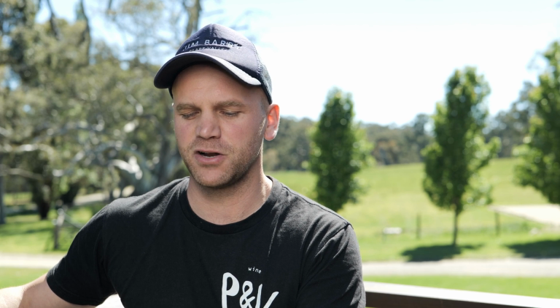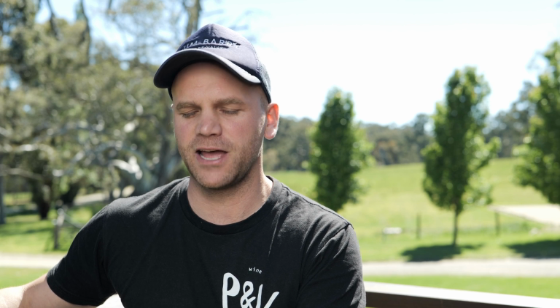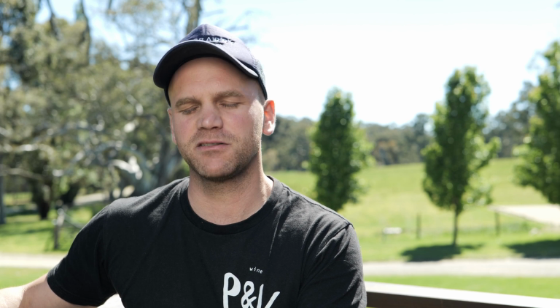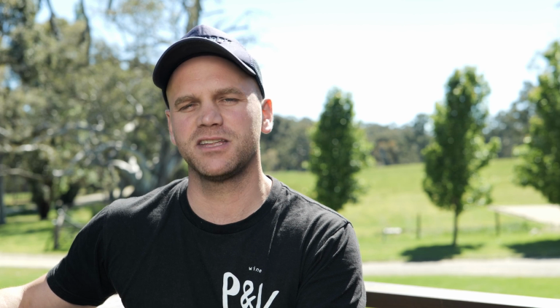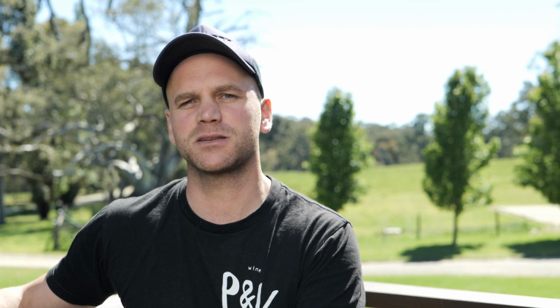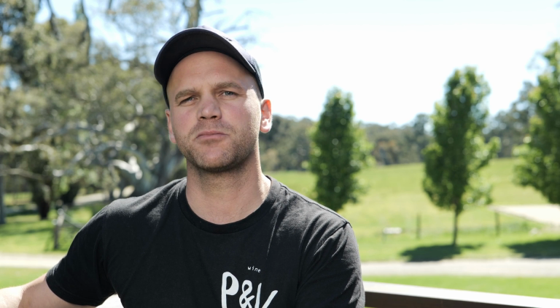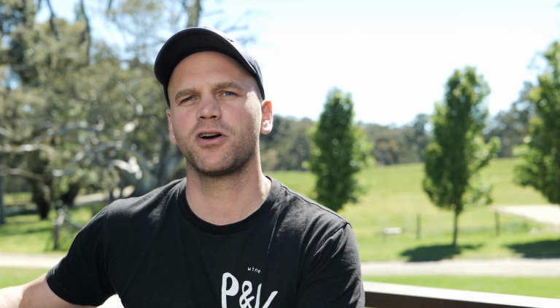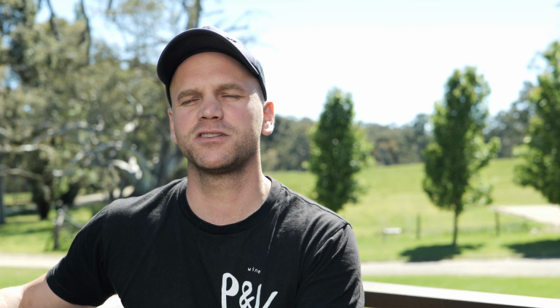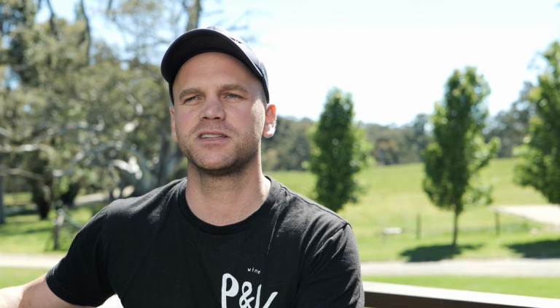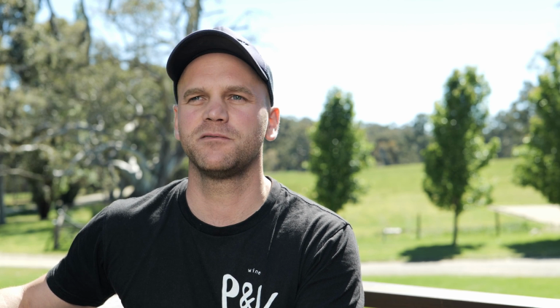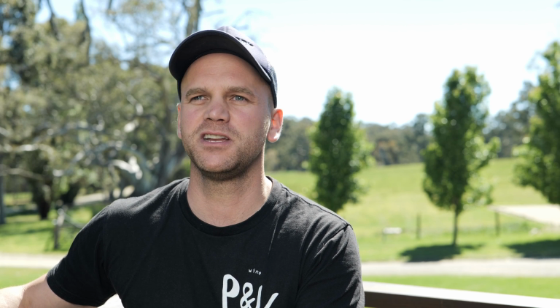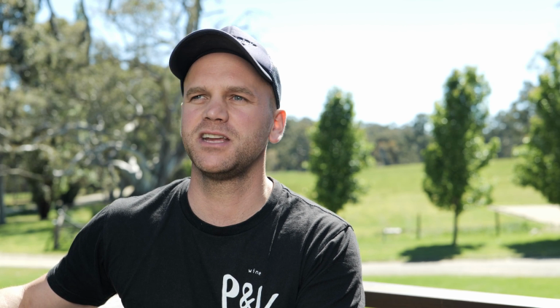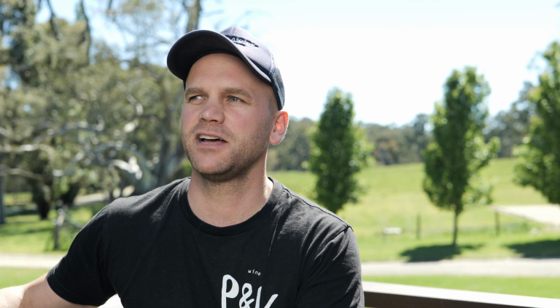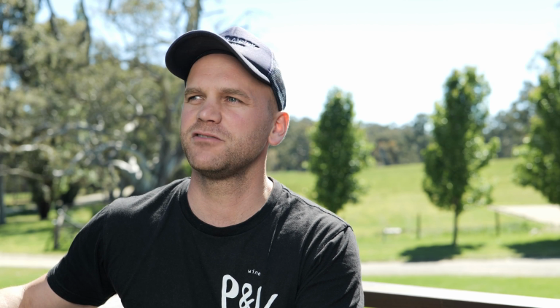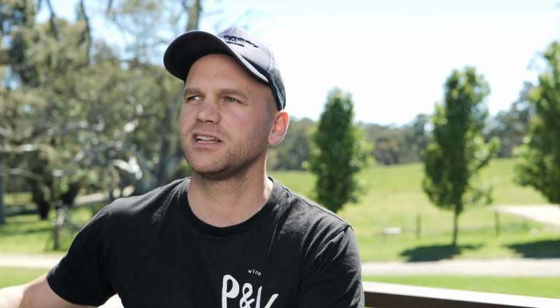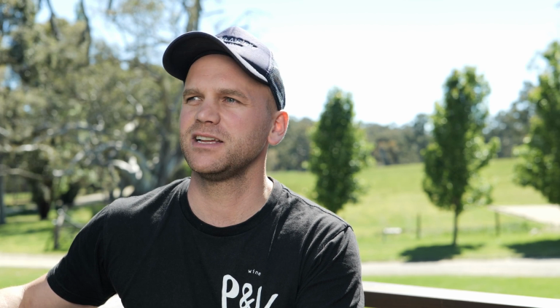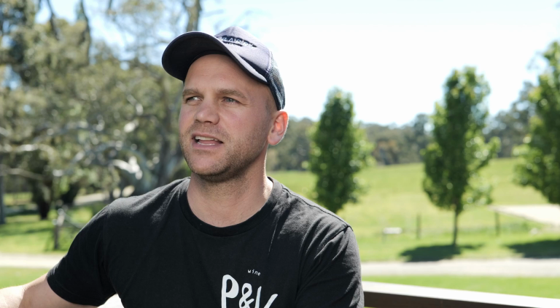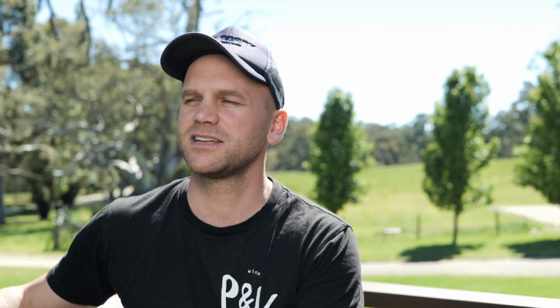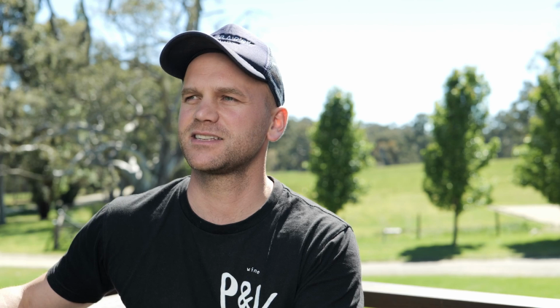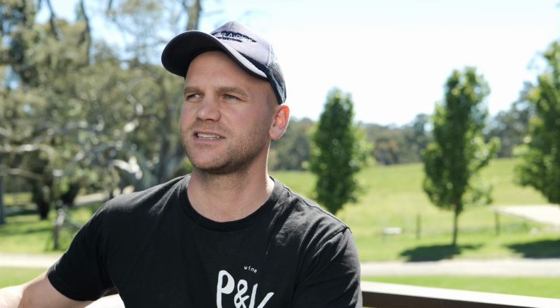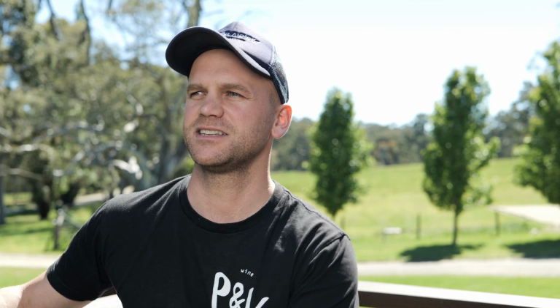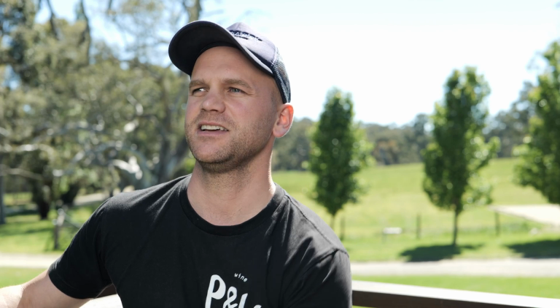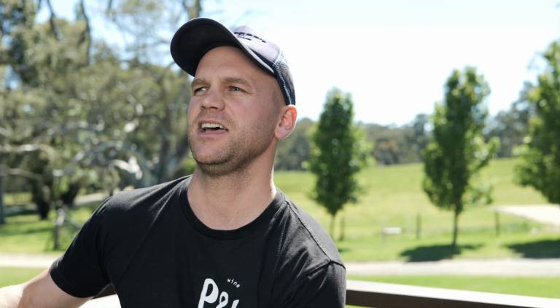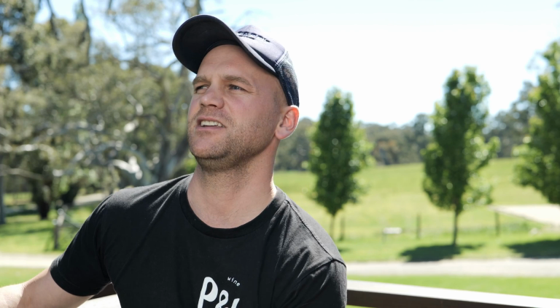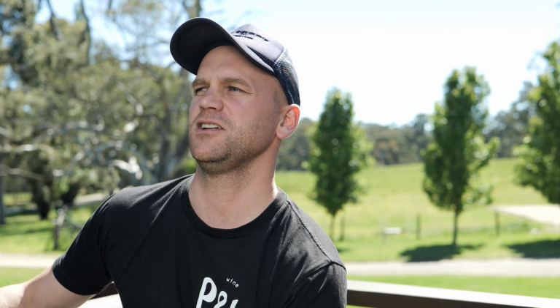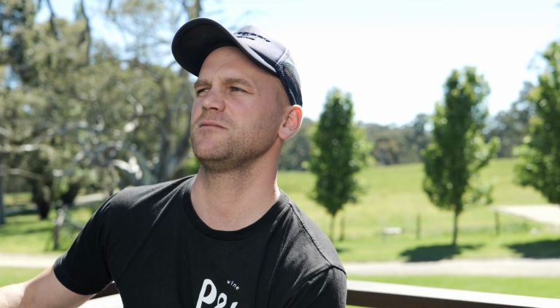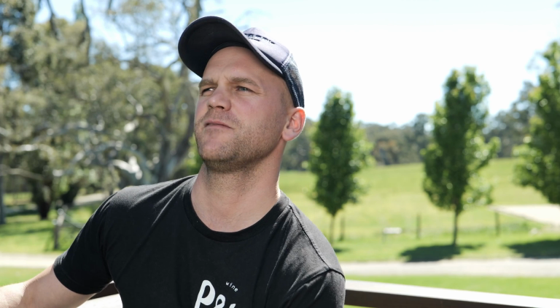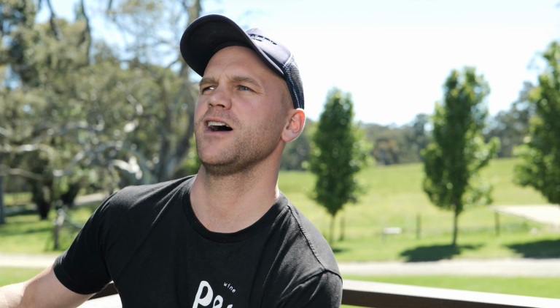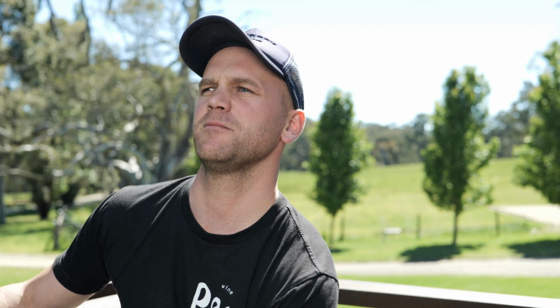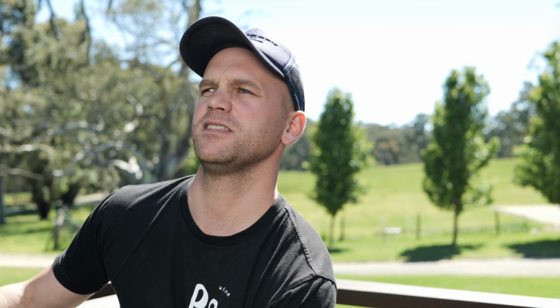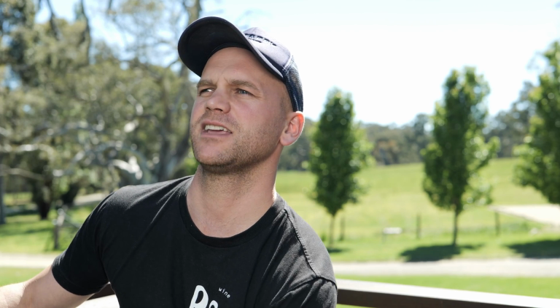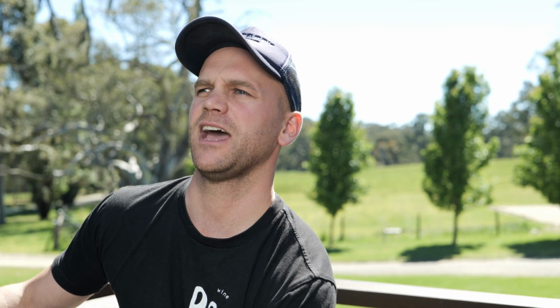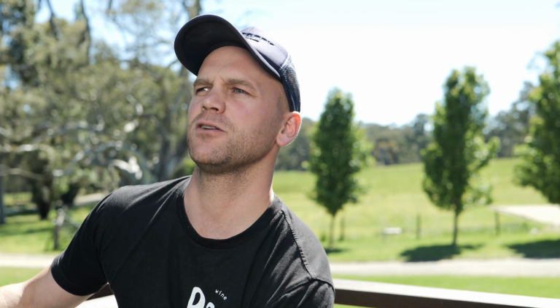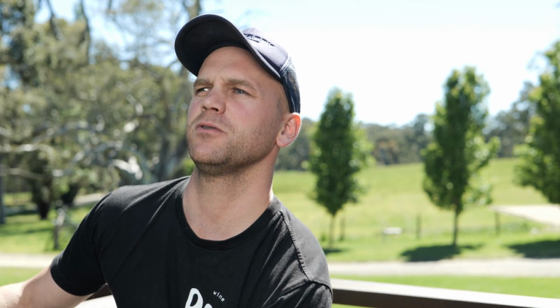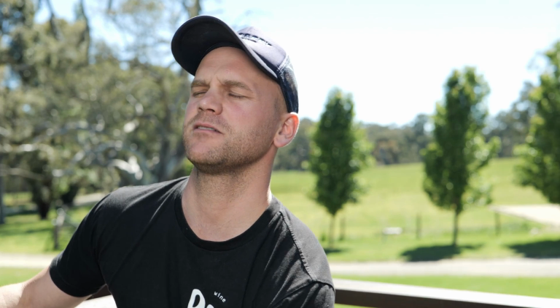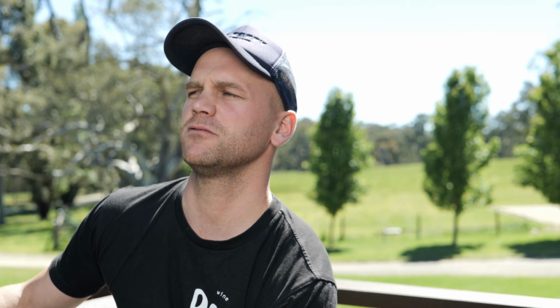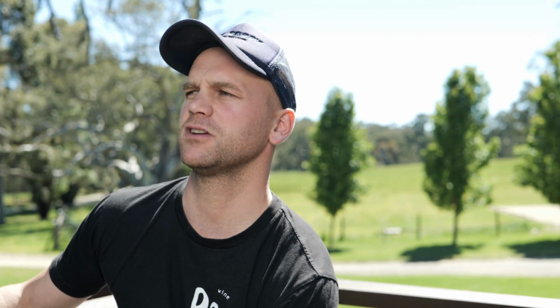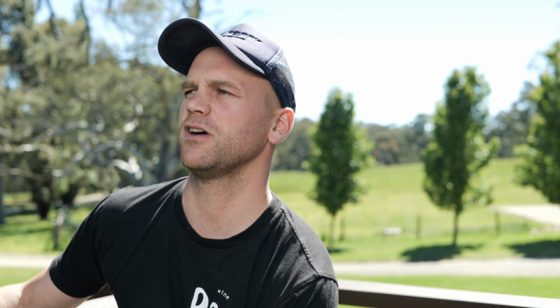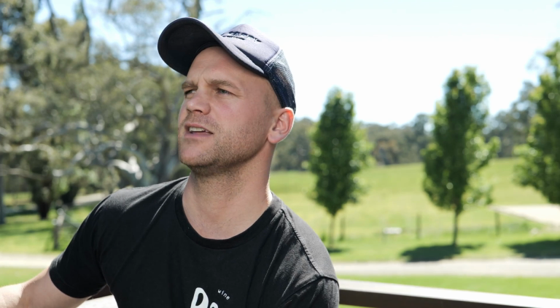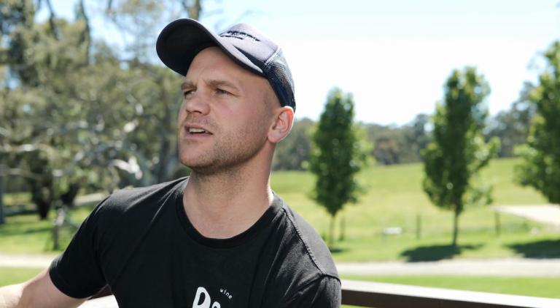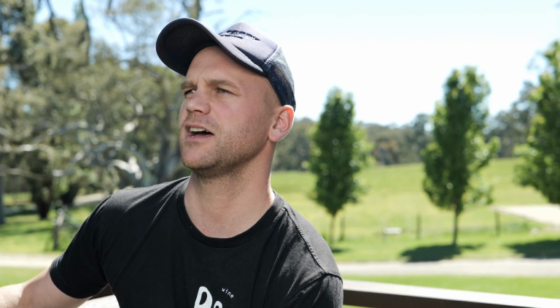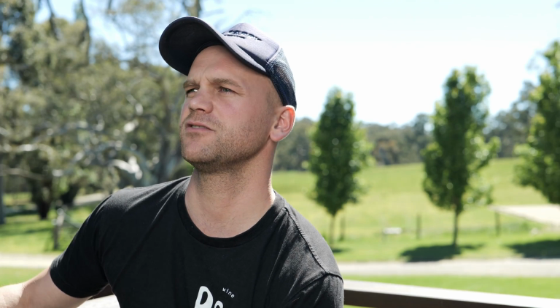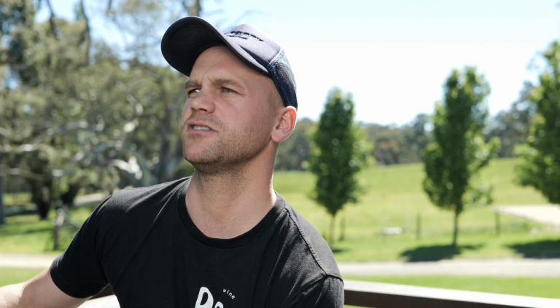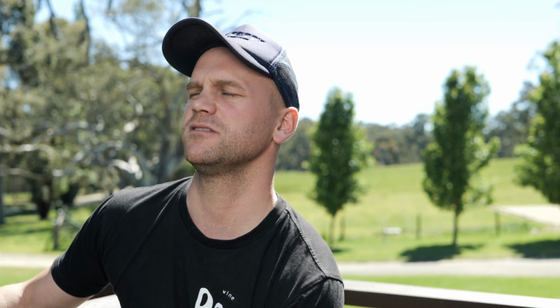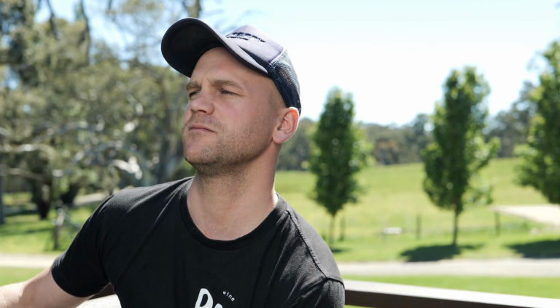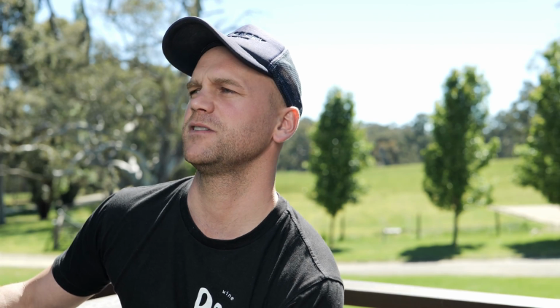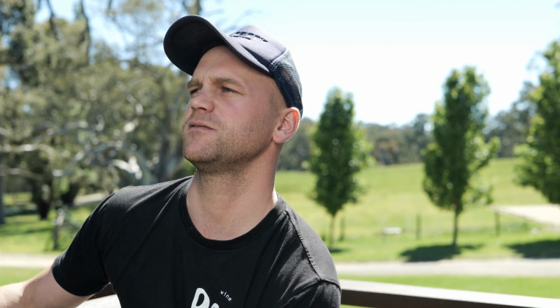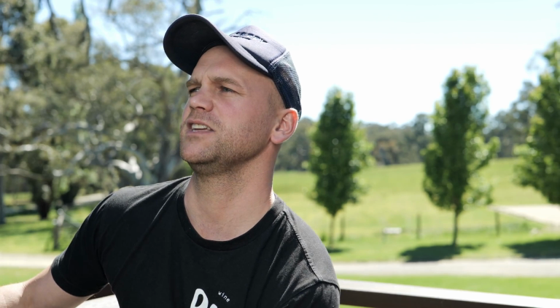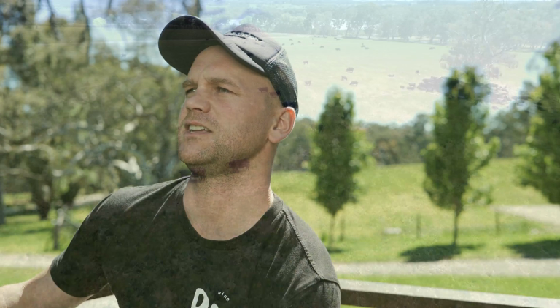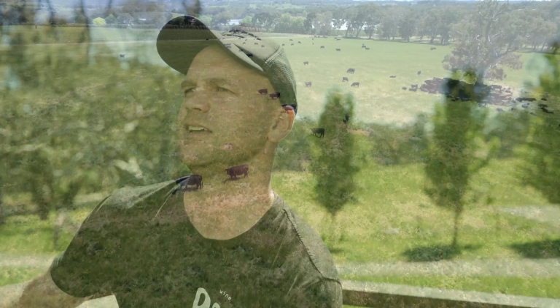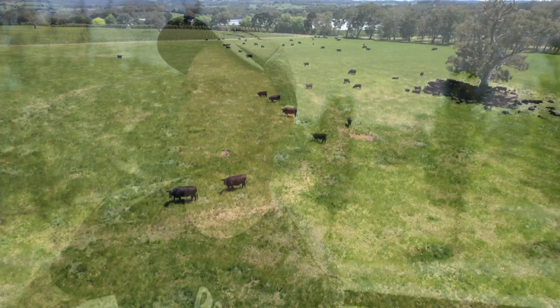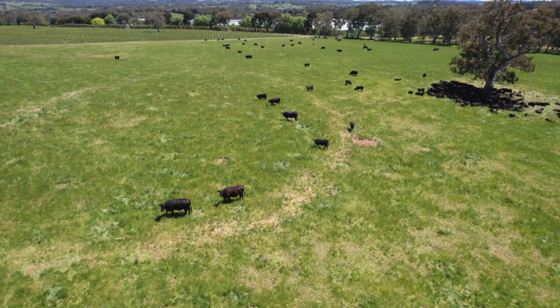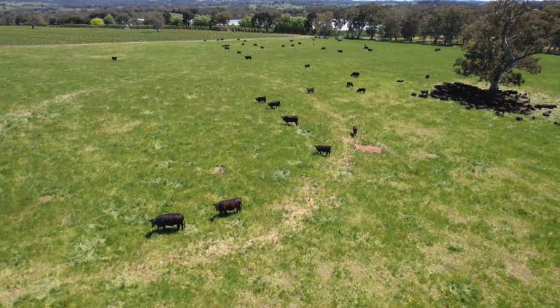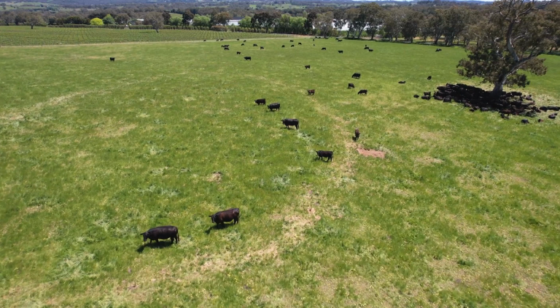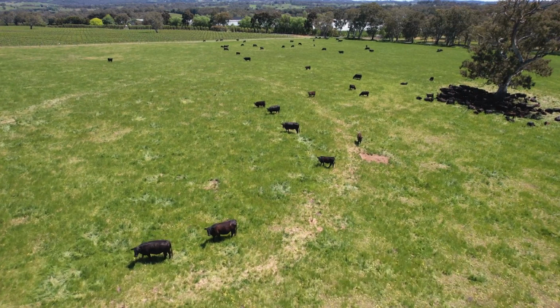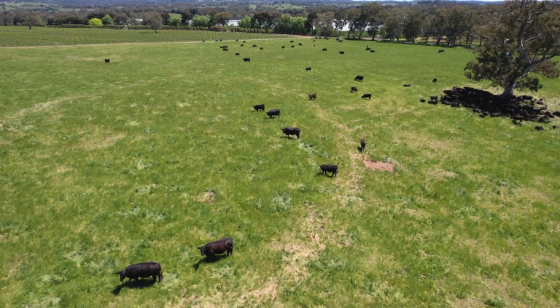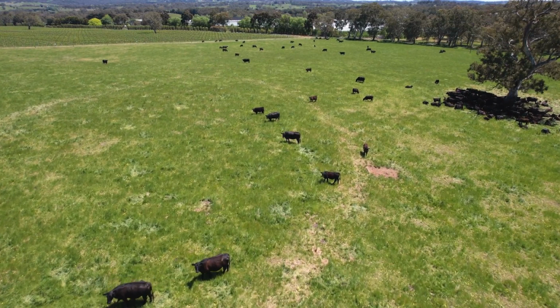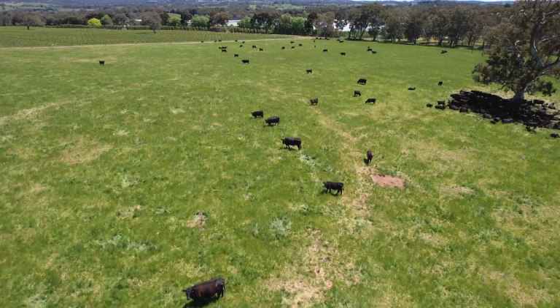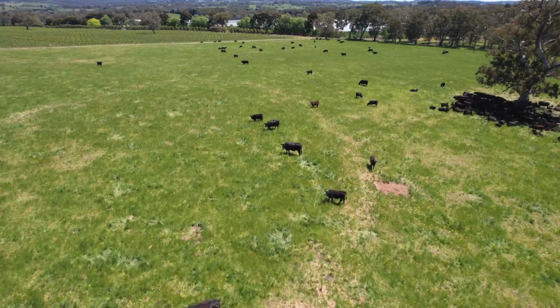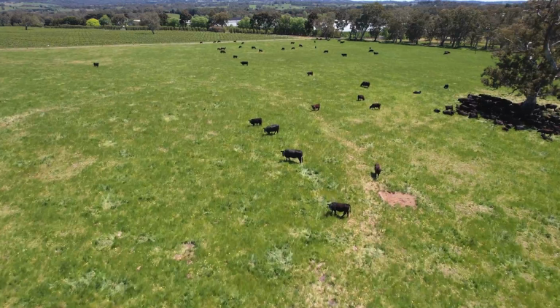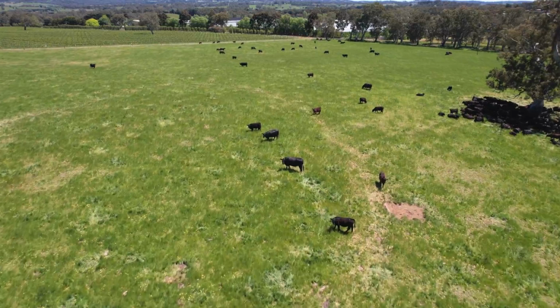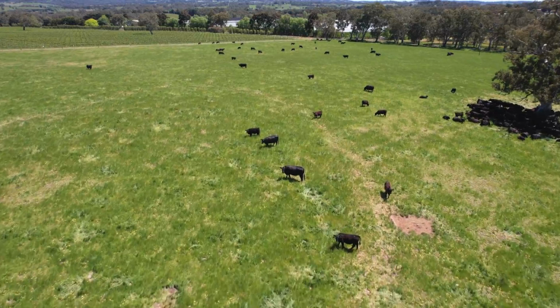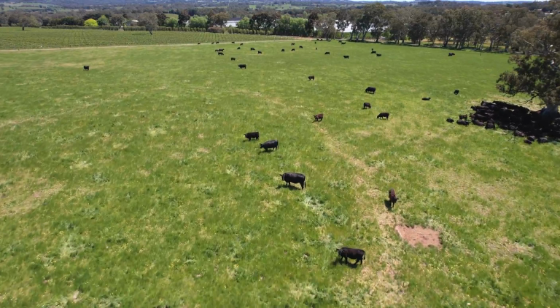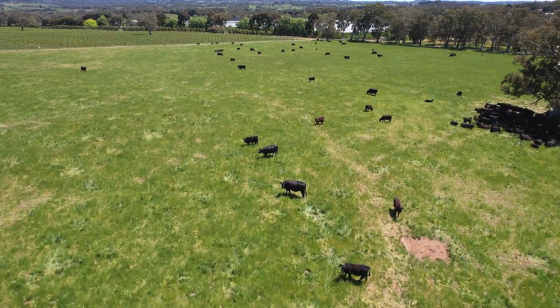Having this approach in the vineyard really led us to farming the cattle as well. We graze 150 cows — 300 head — and that's Black Angus for beef.